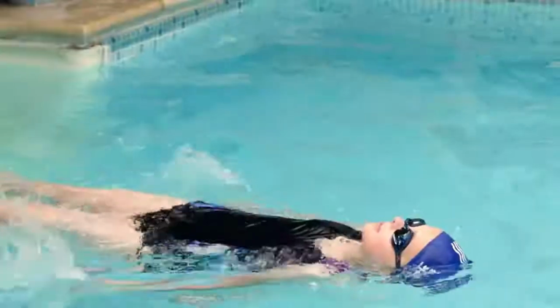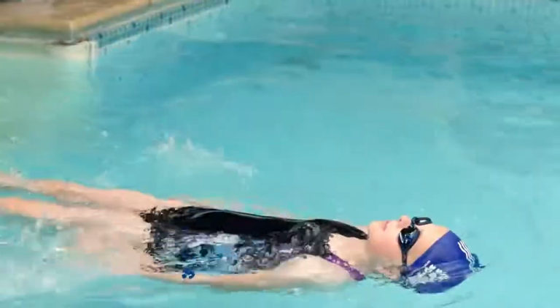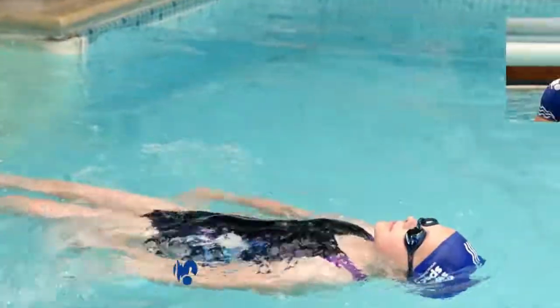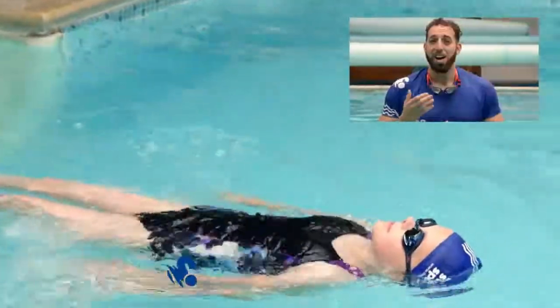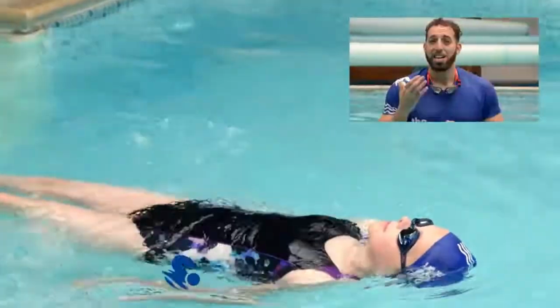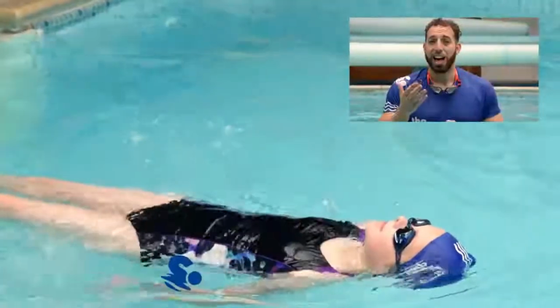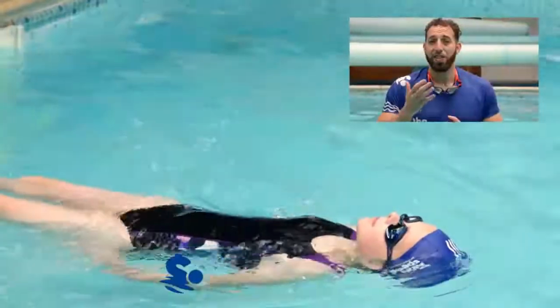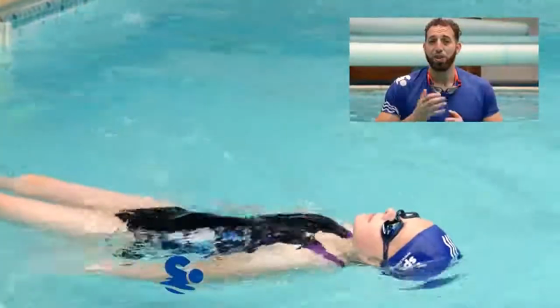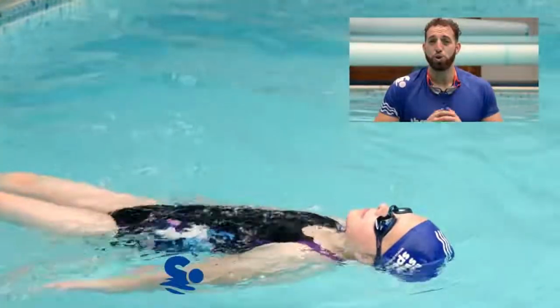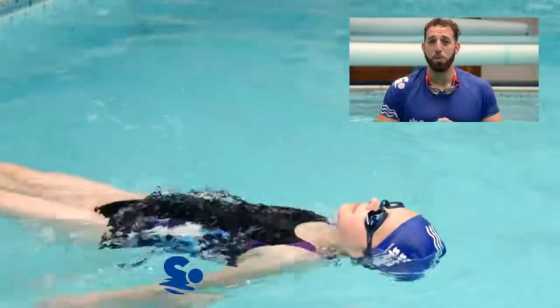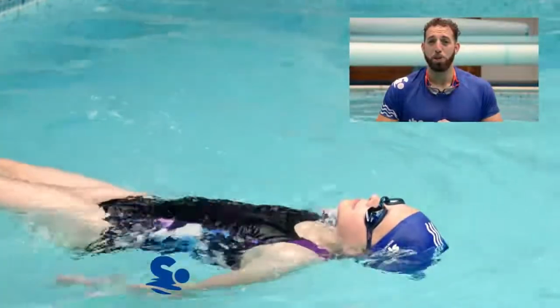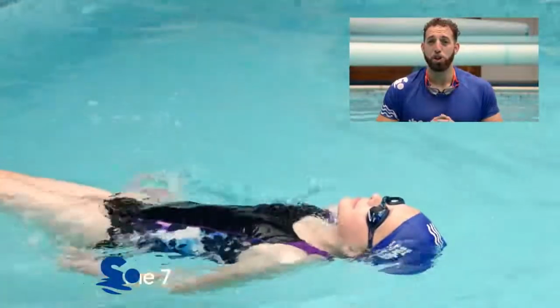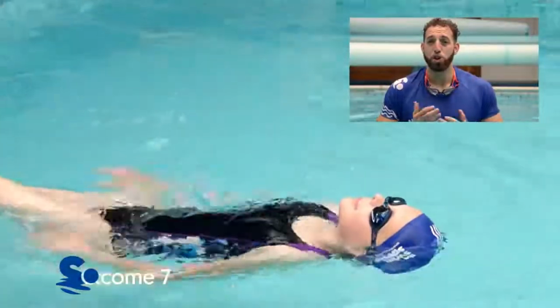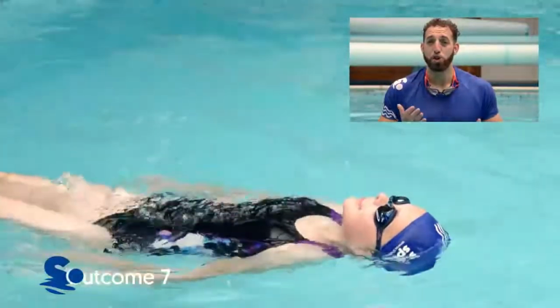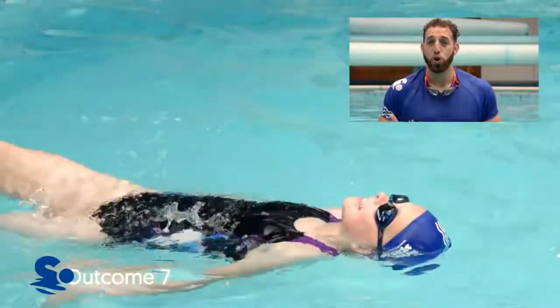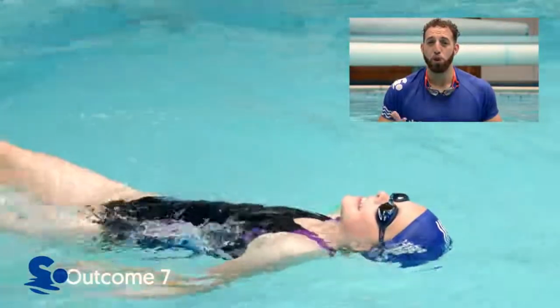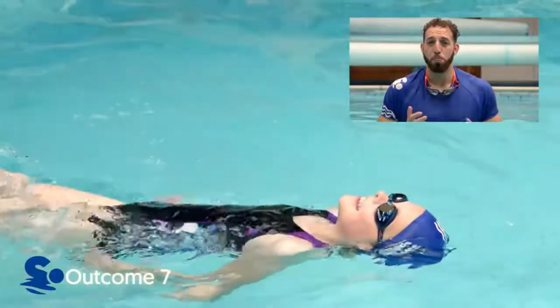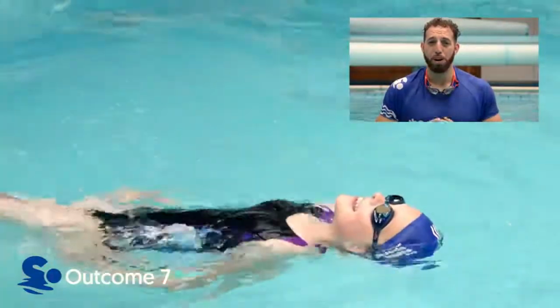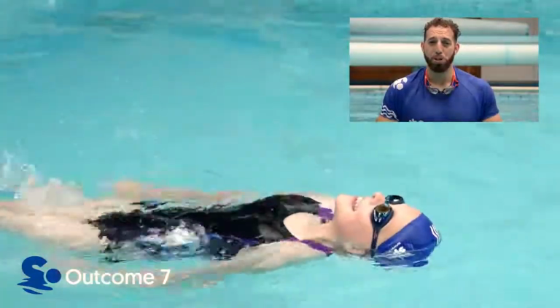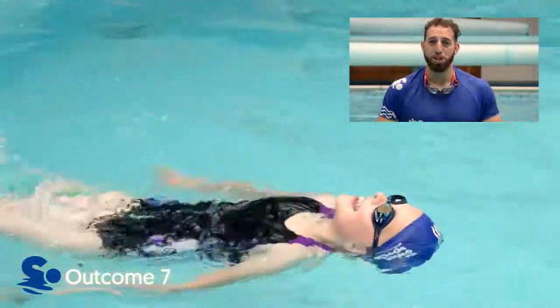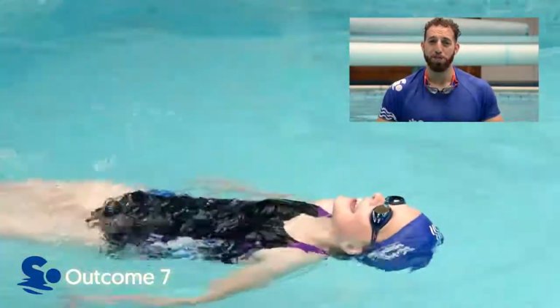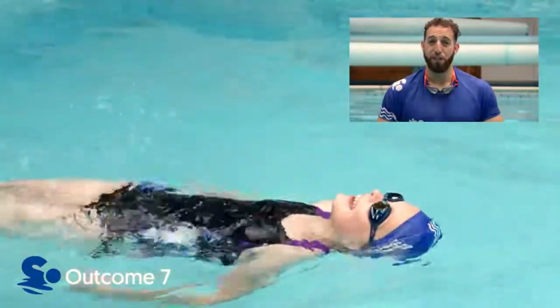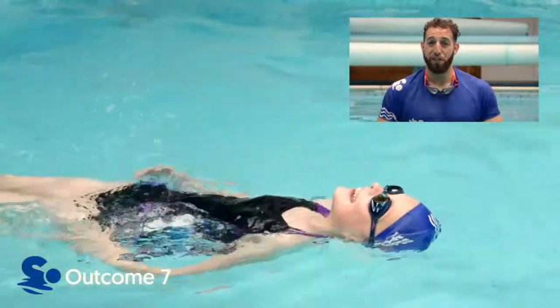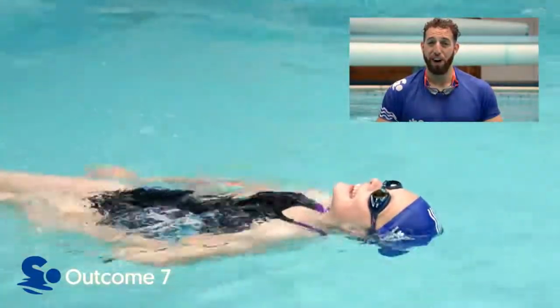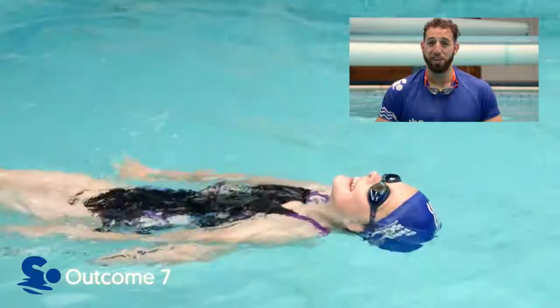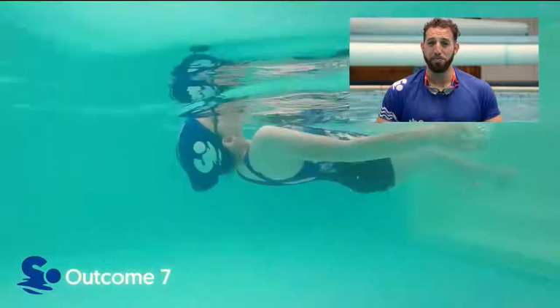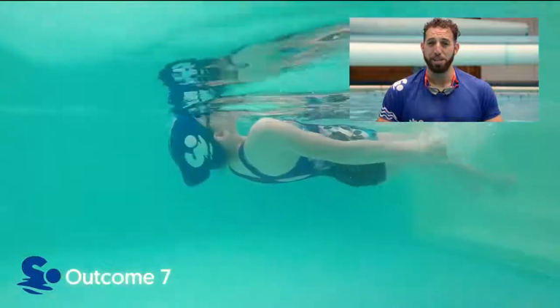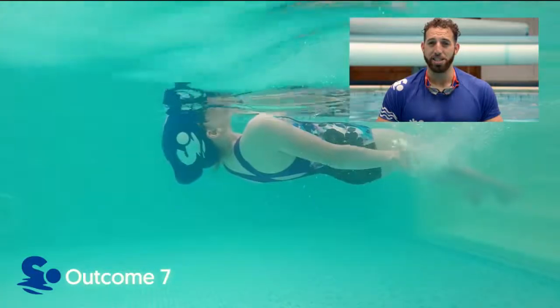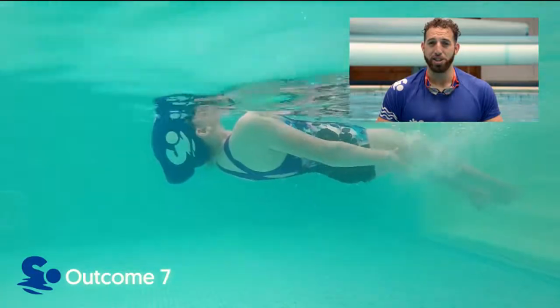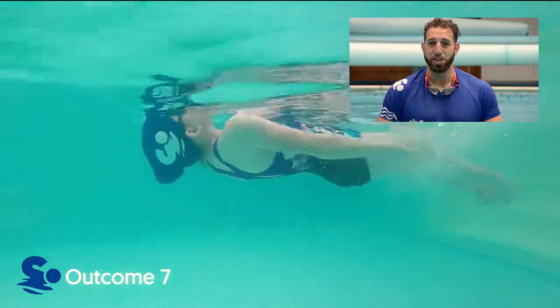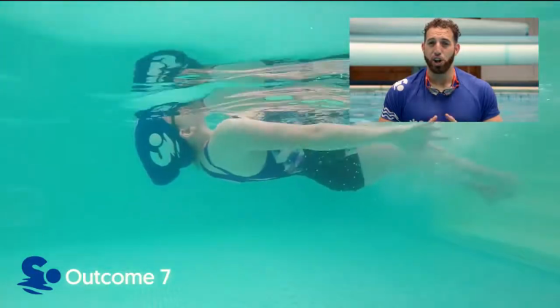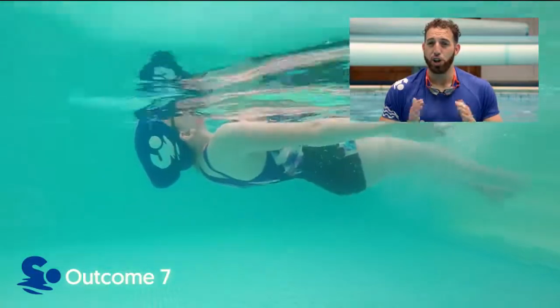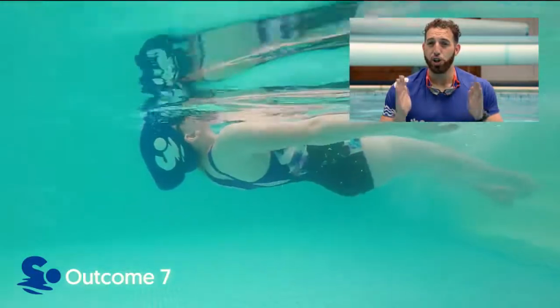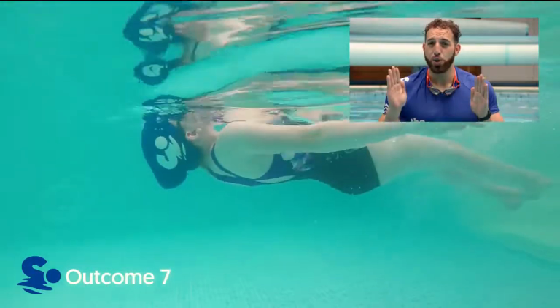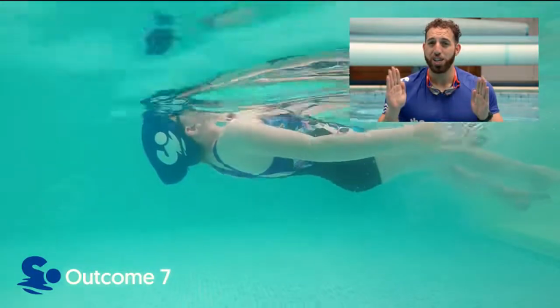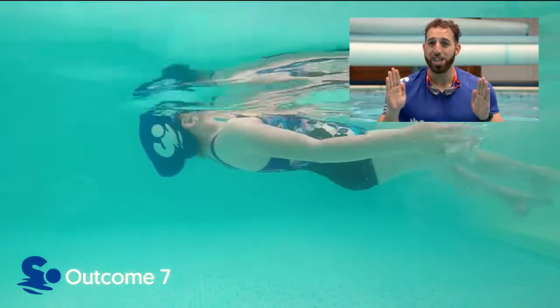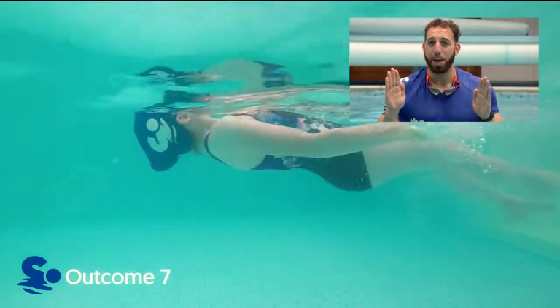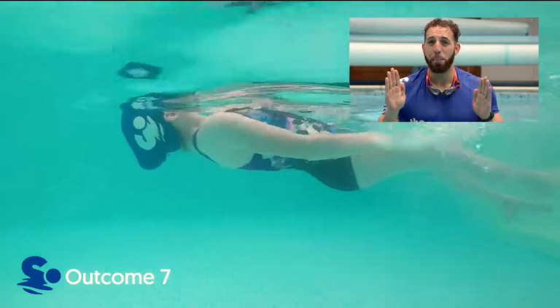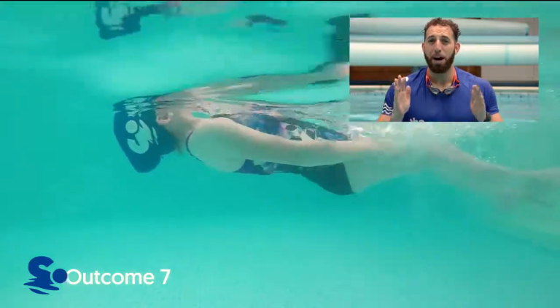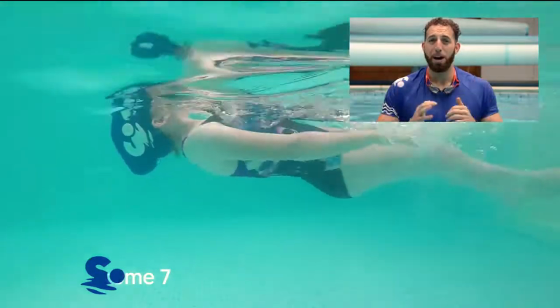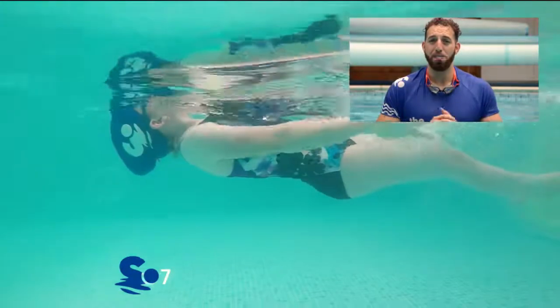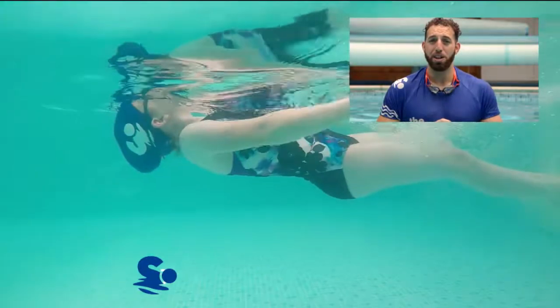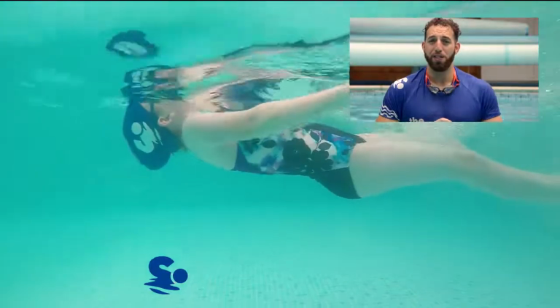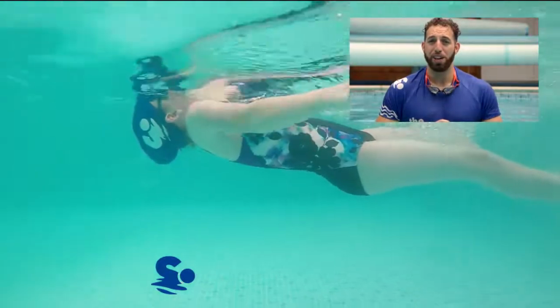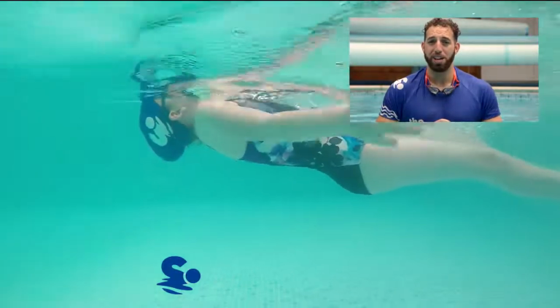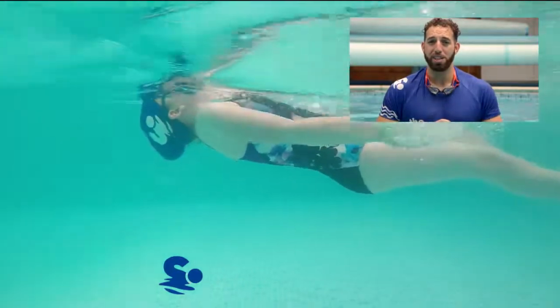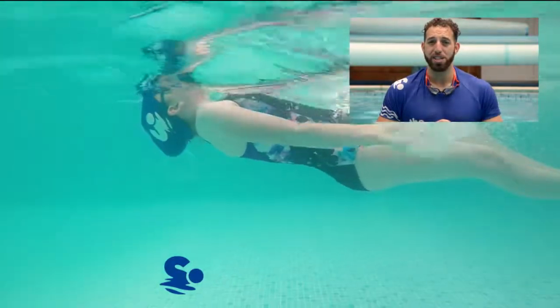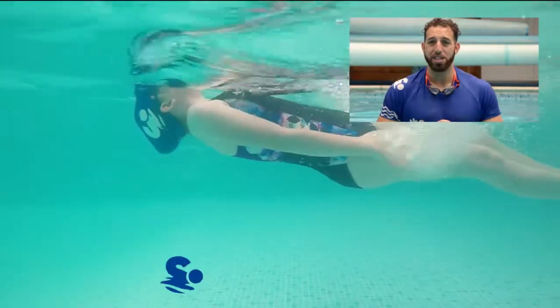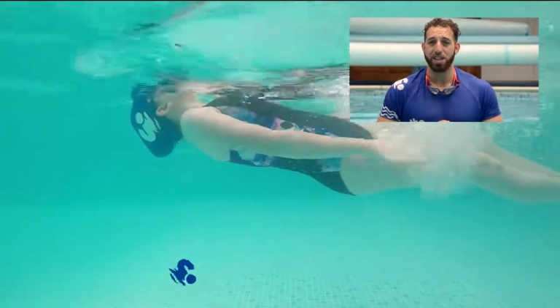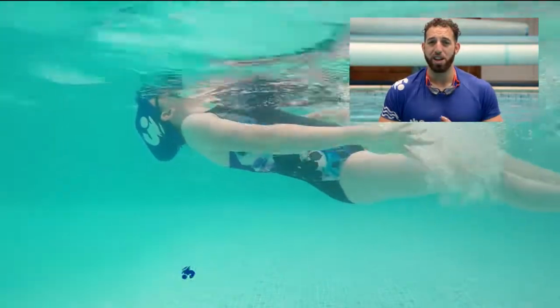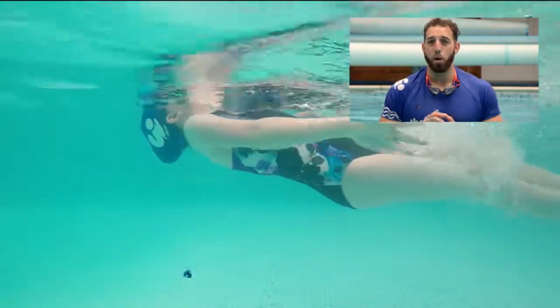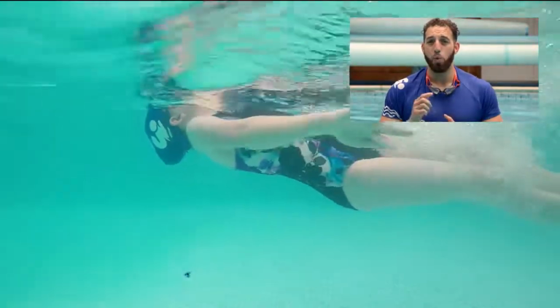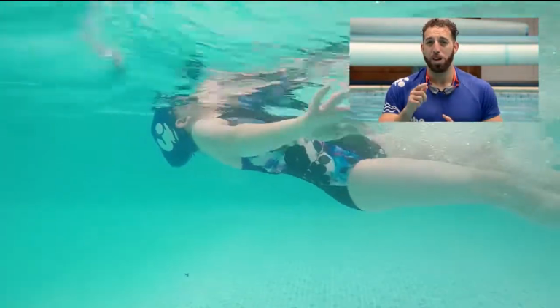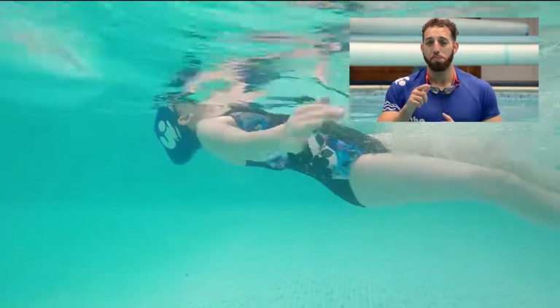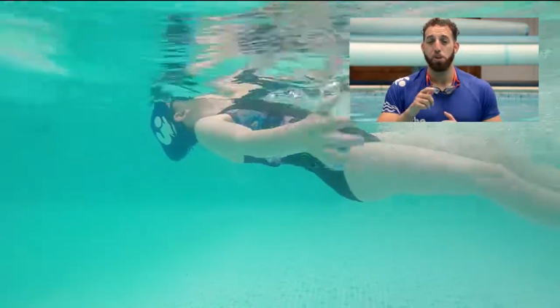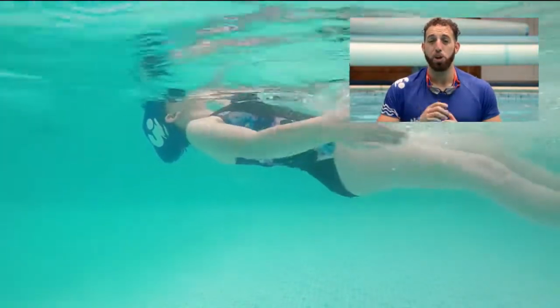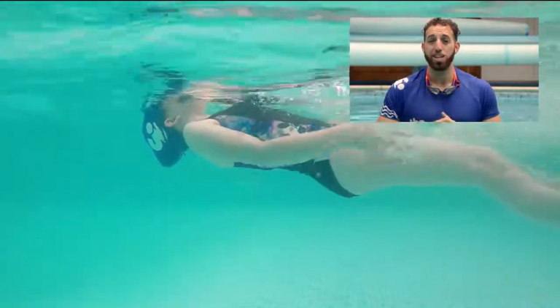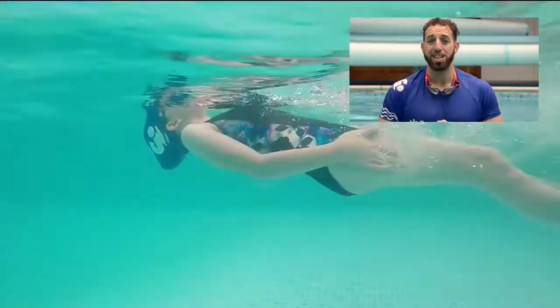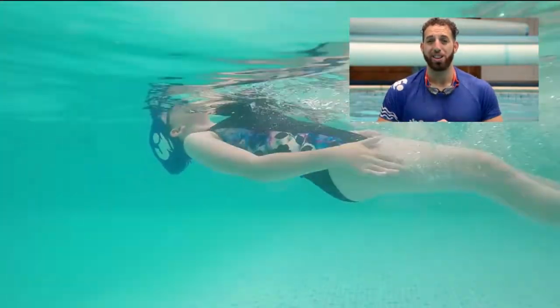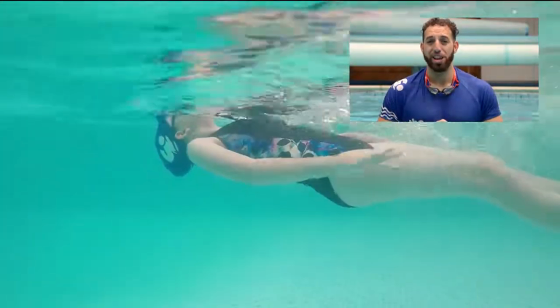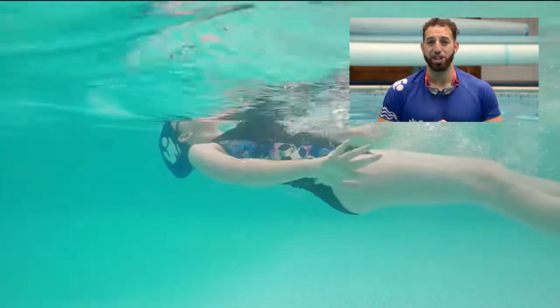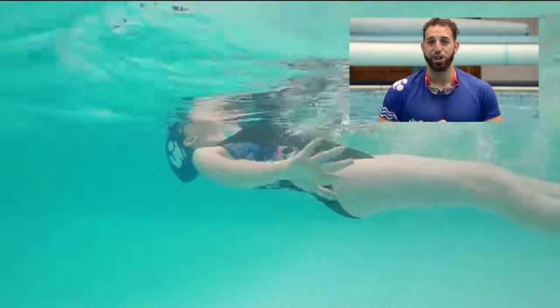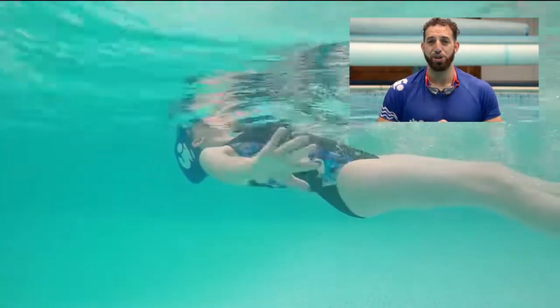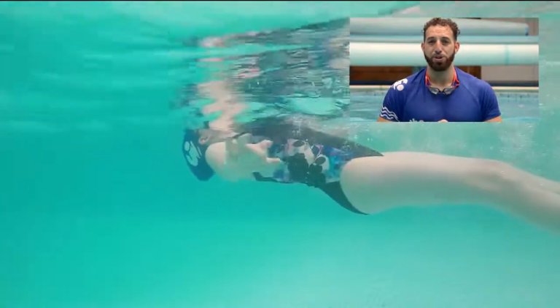Can the swimmer scull backwards for 5 metres using their palms and fingers whilst pointing their toes?